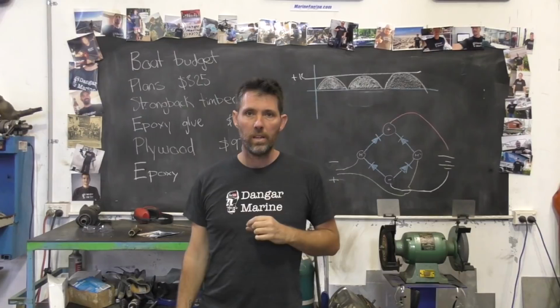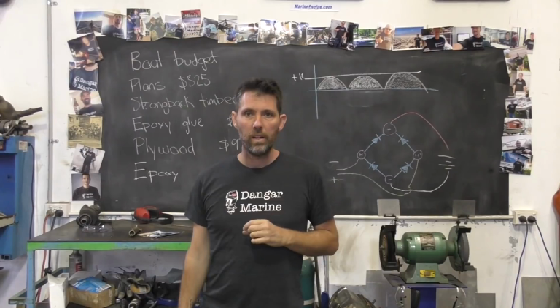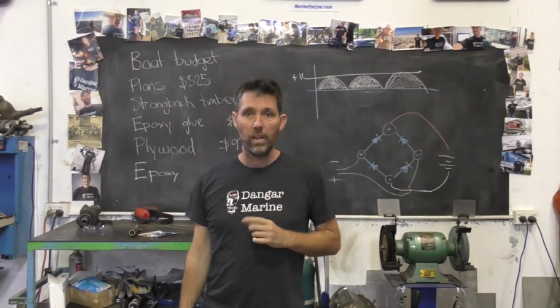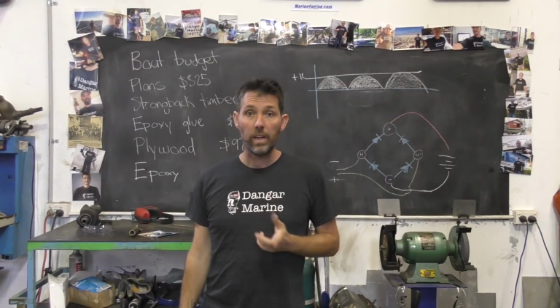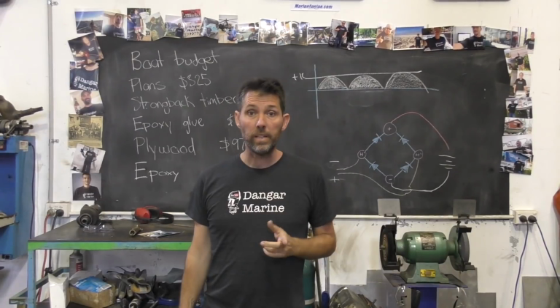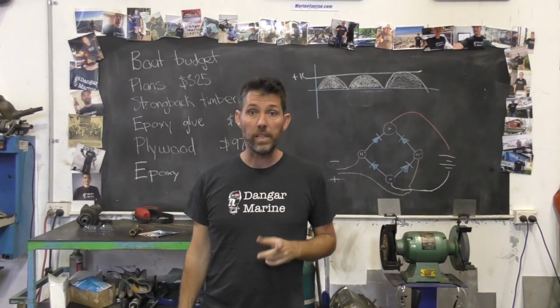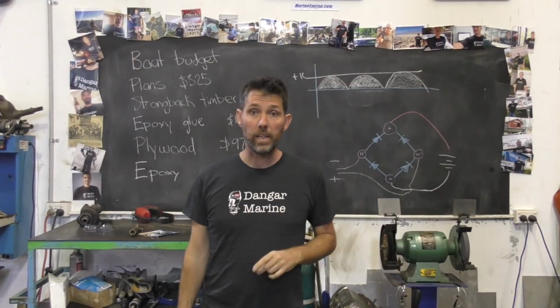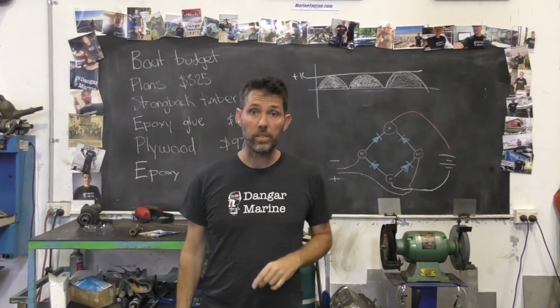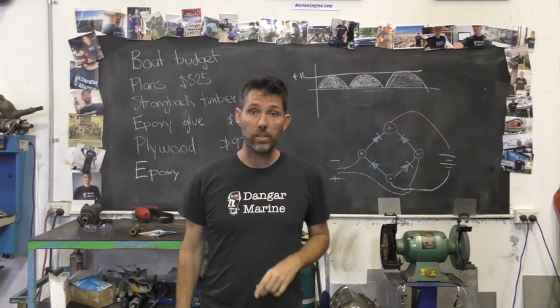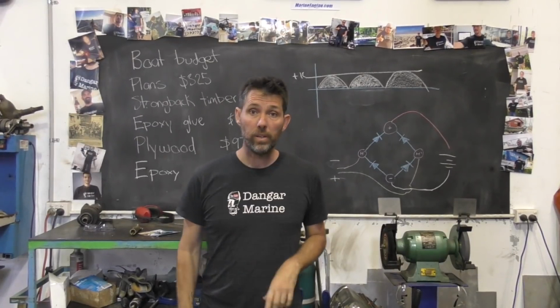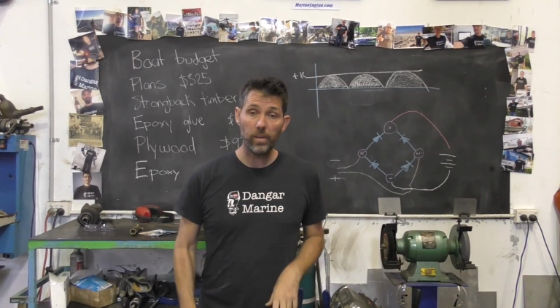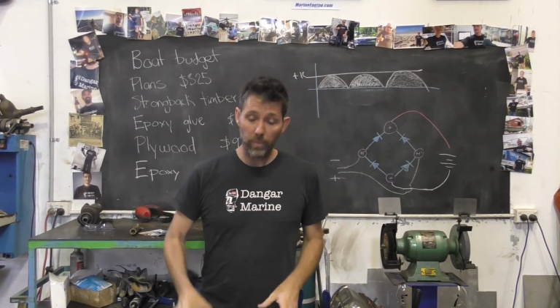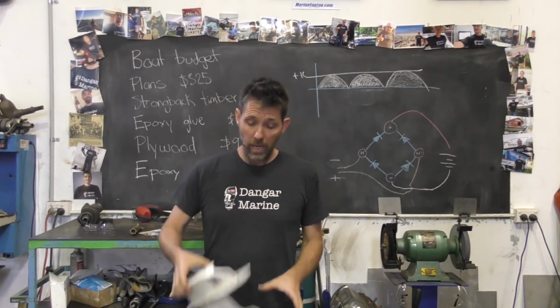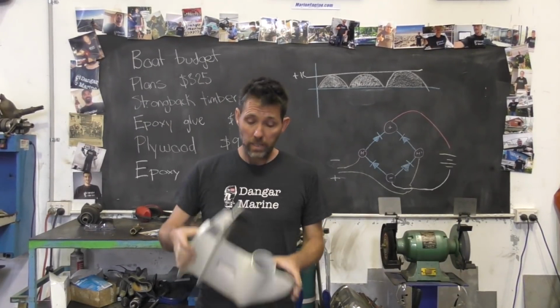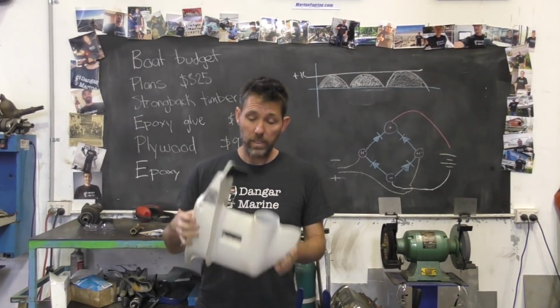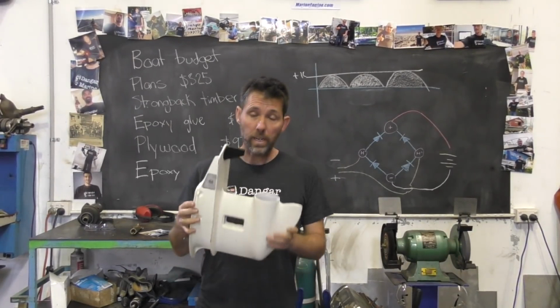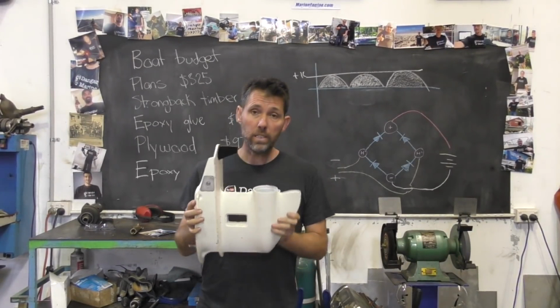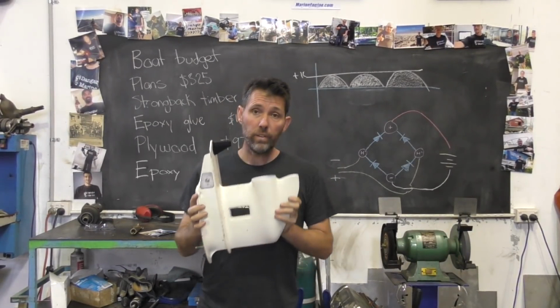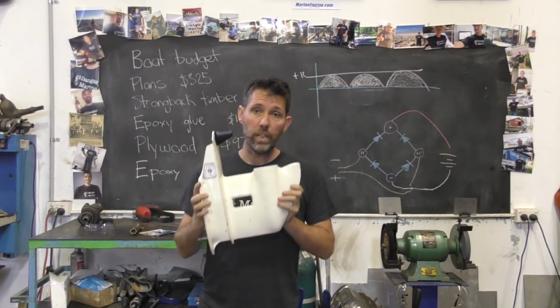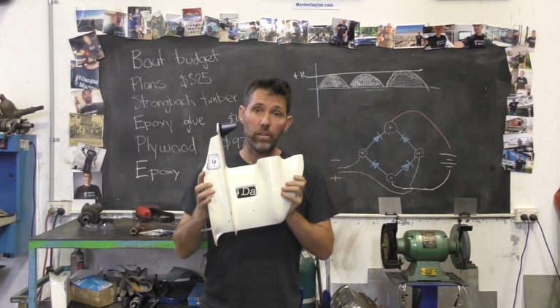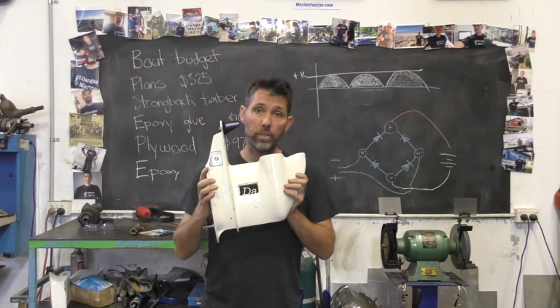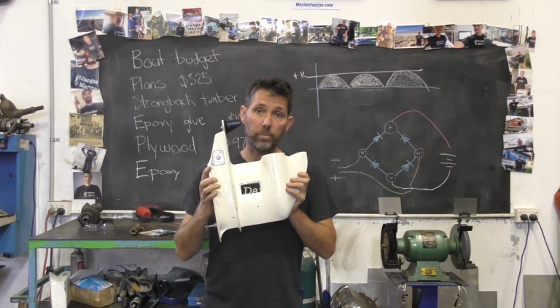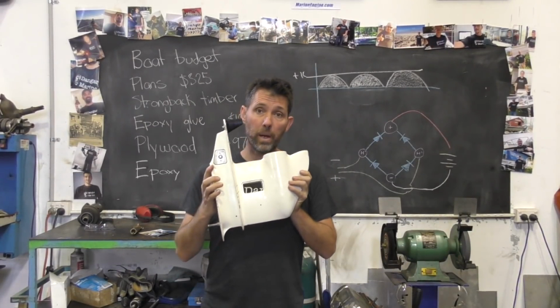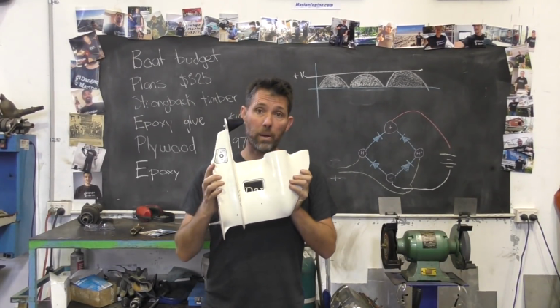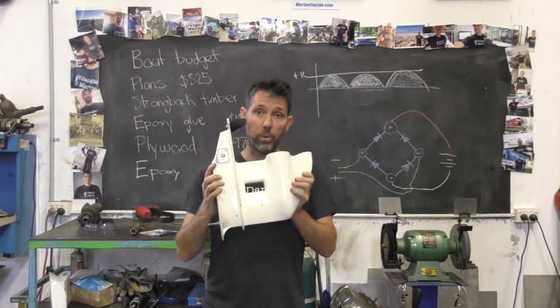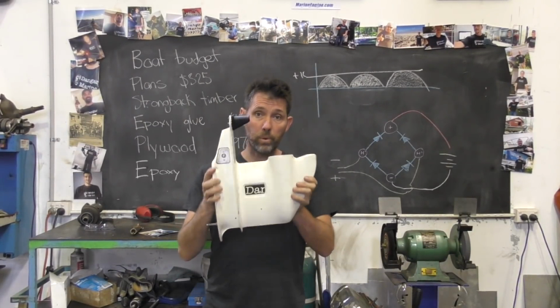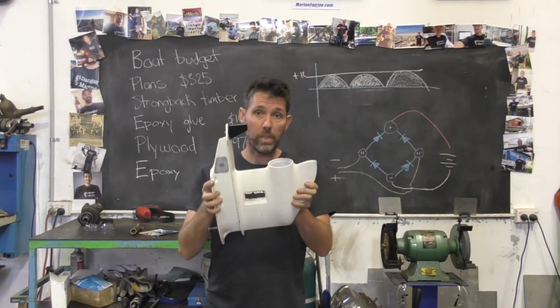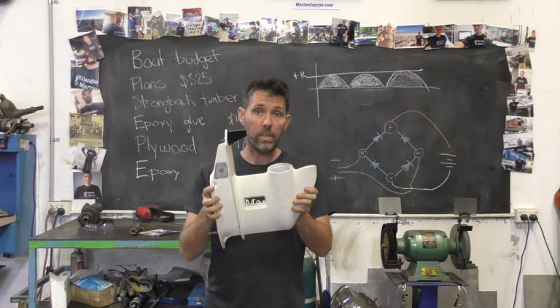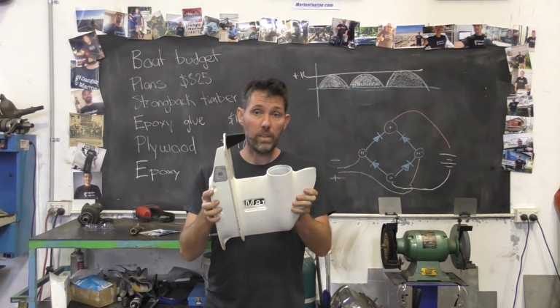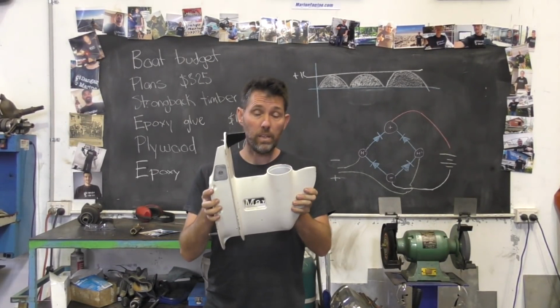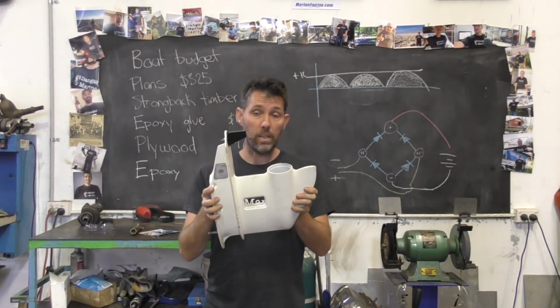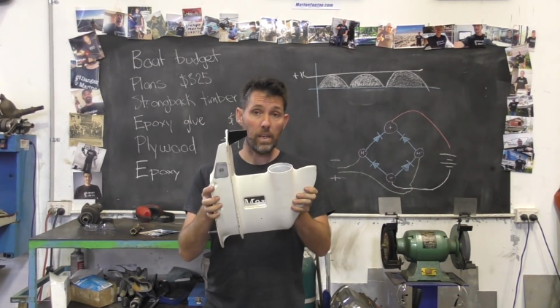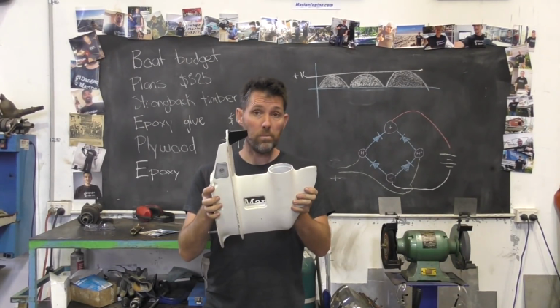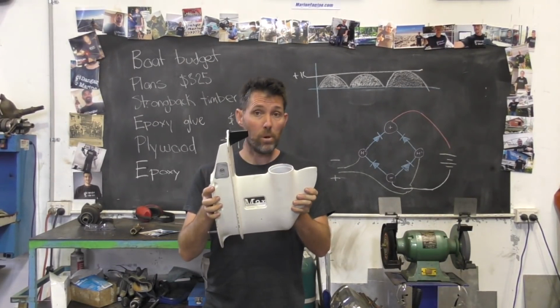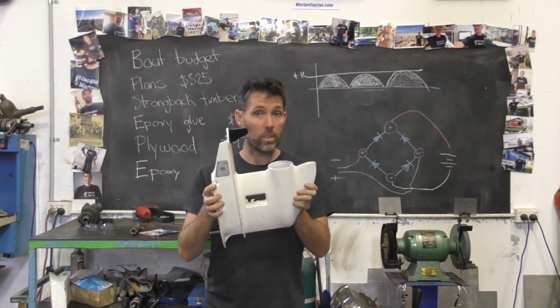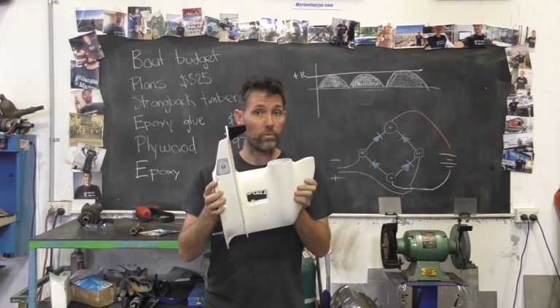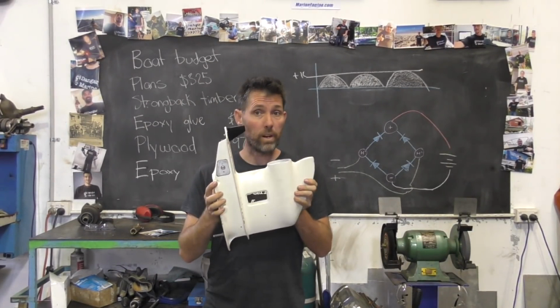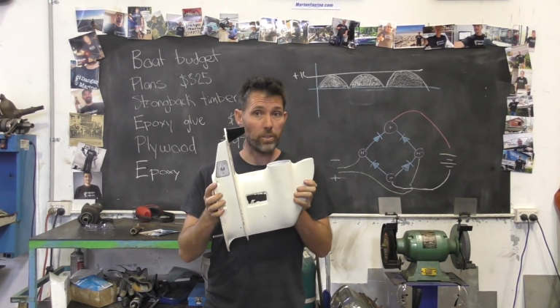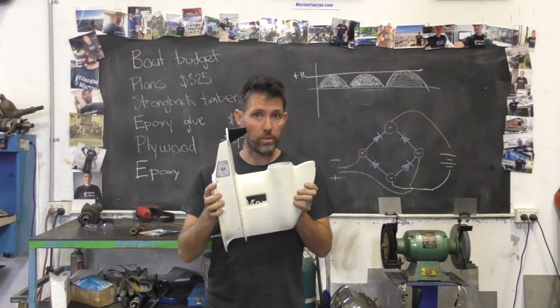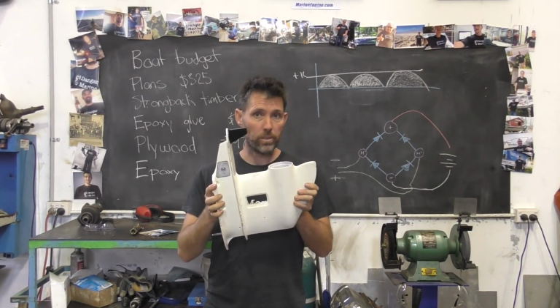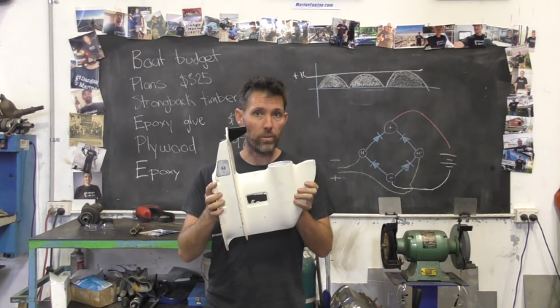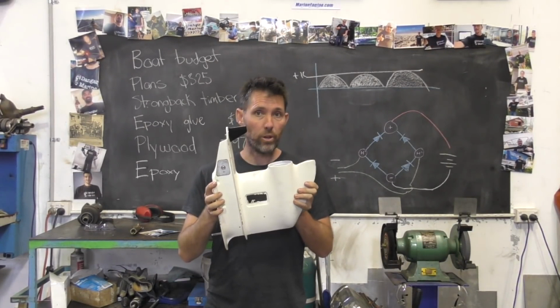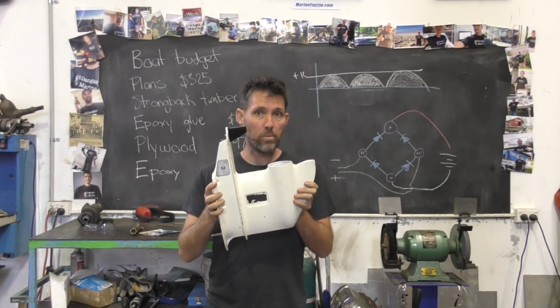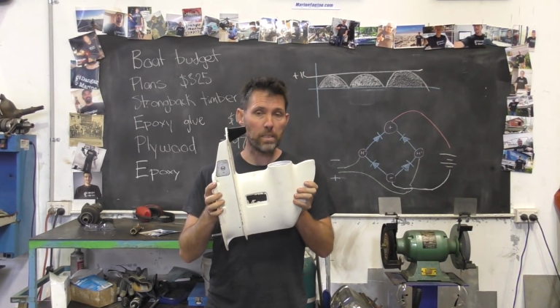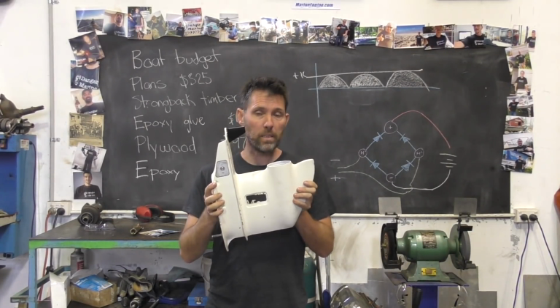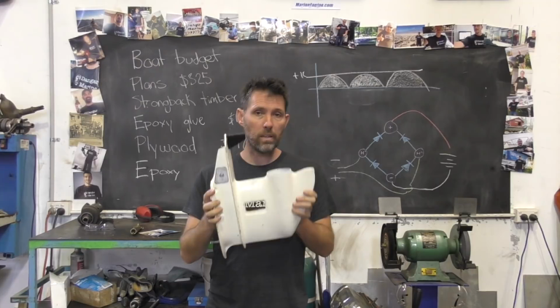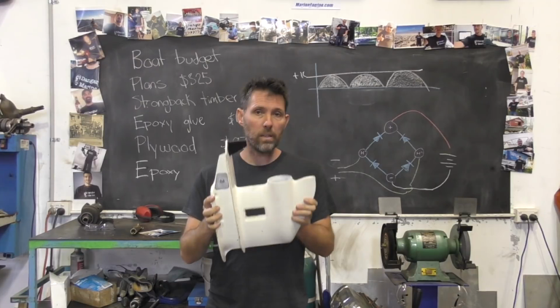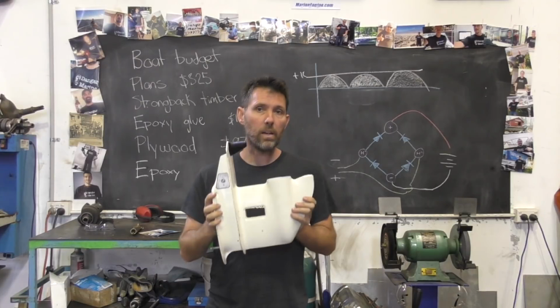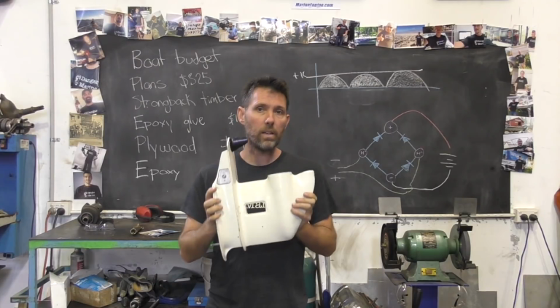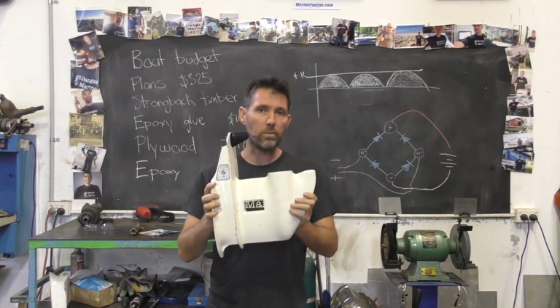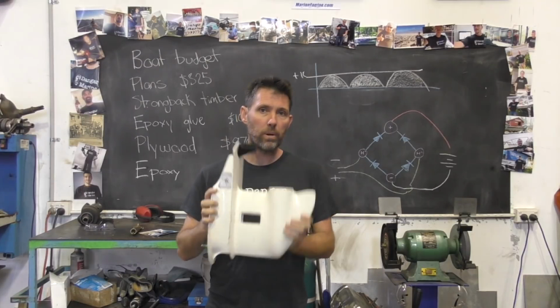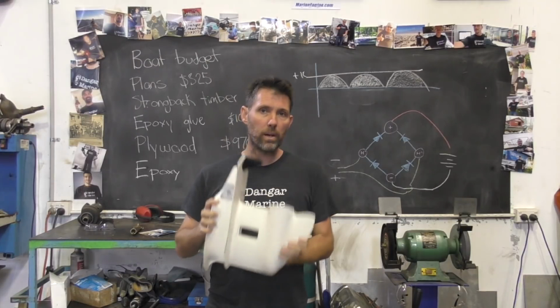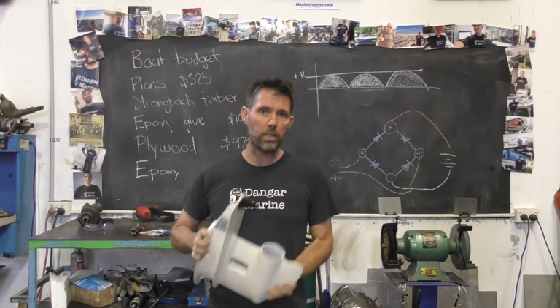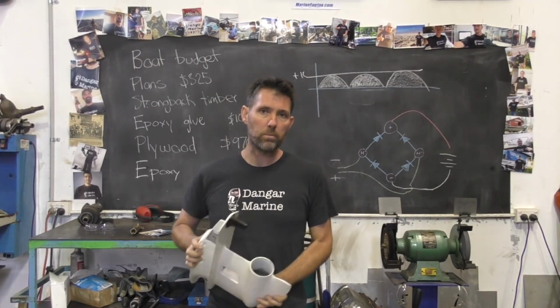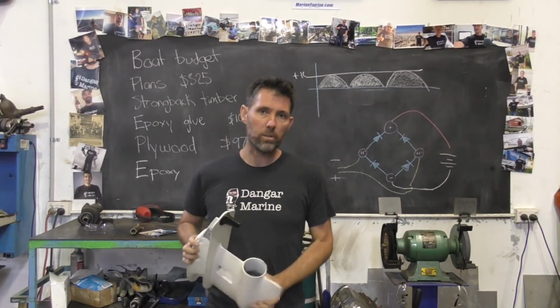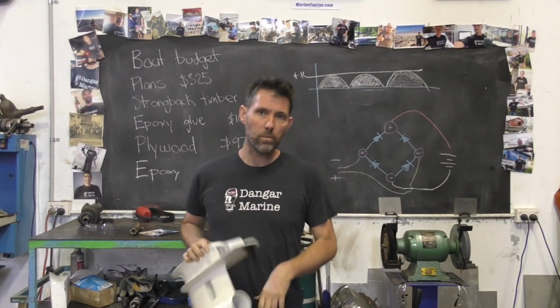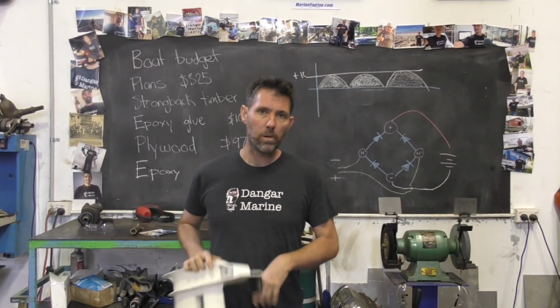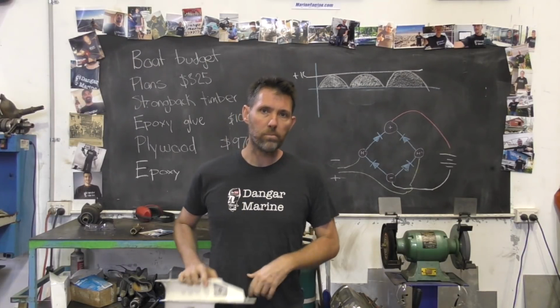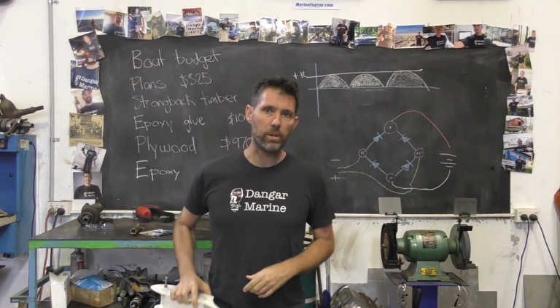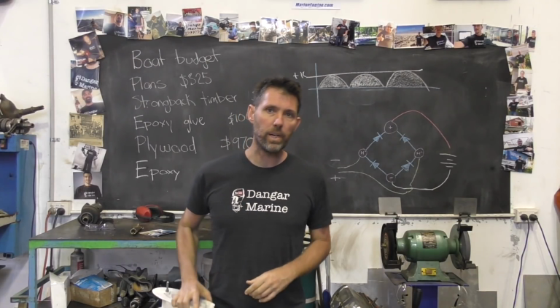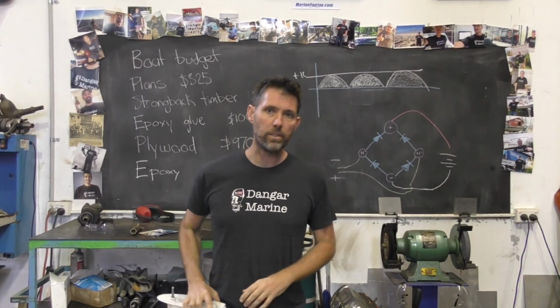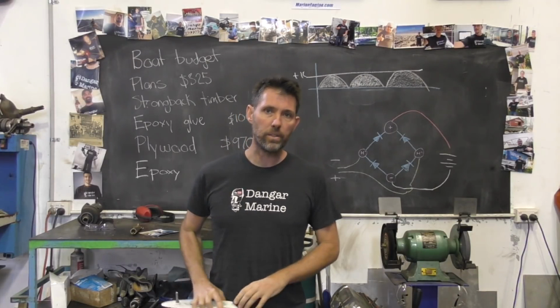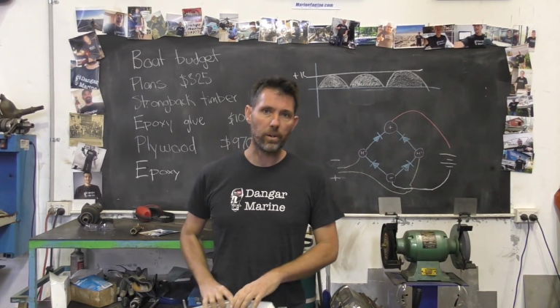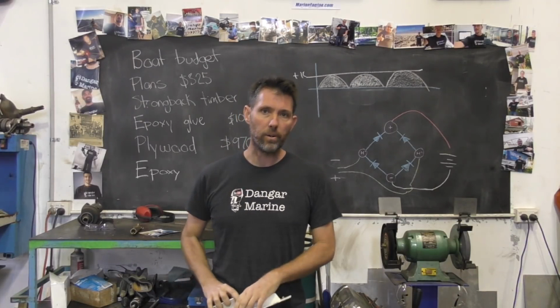Hey there, Dengar Stu here. Today's video is about putting the gearbox for our Johnson 30 back together, and is proudly sponsored by MarineEngine.com.